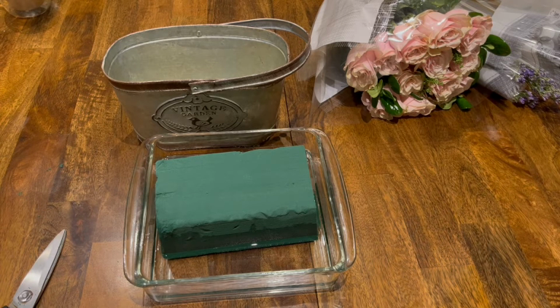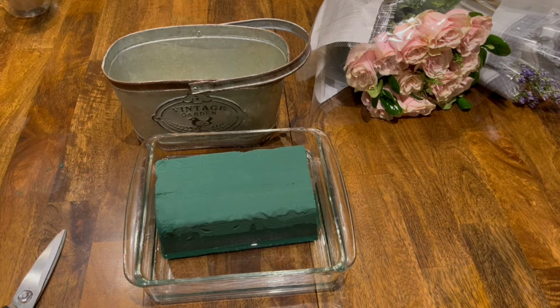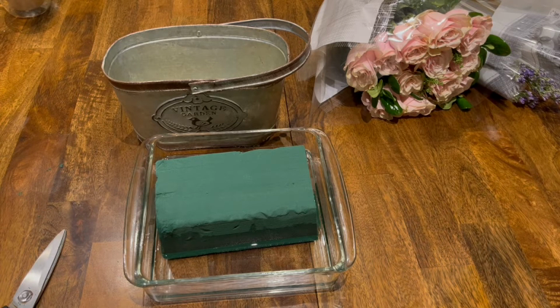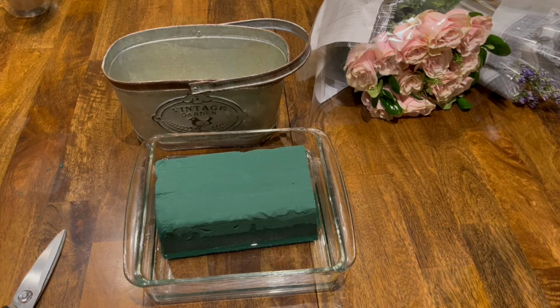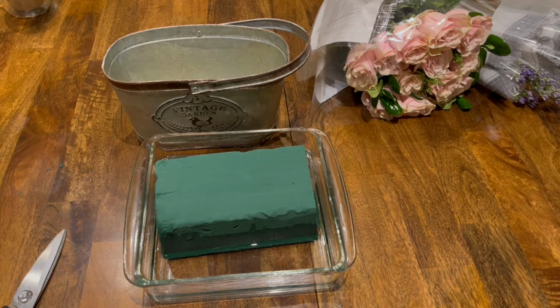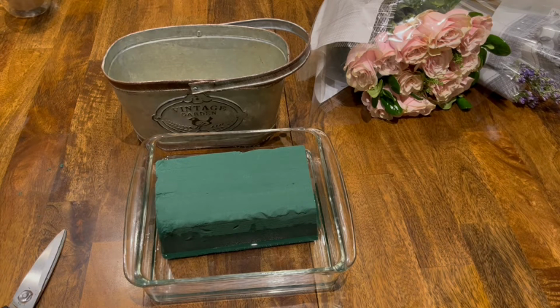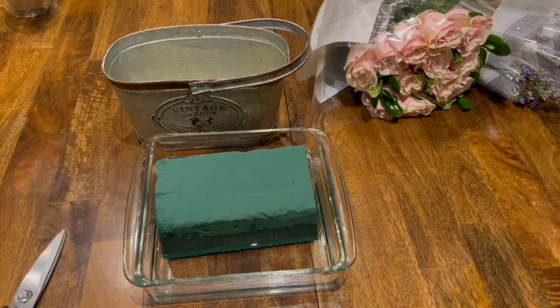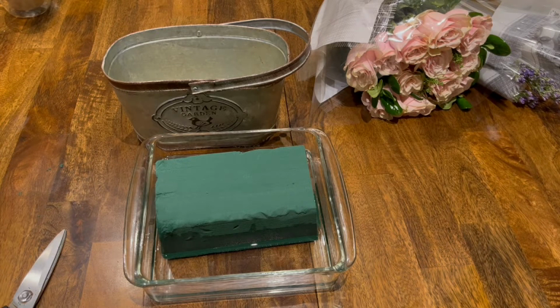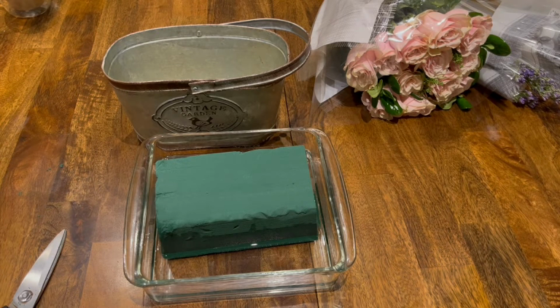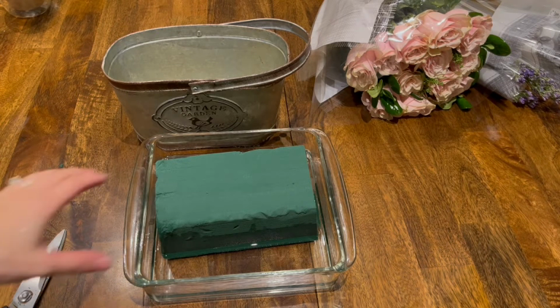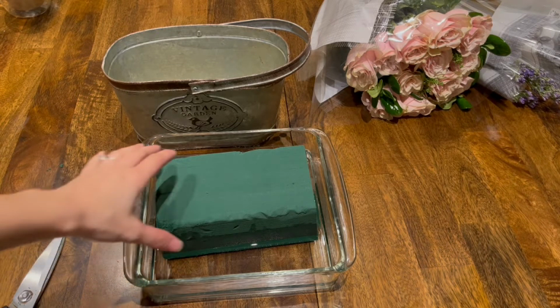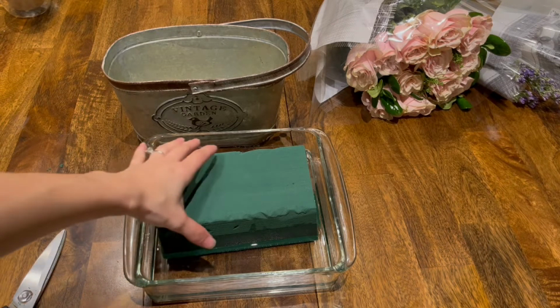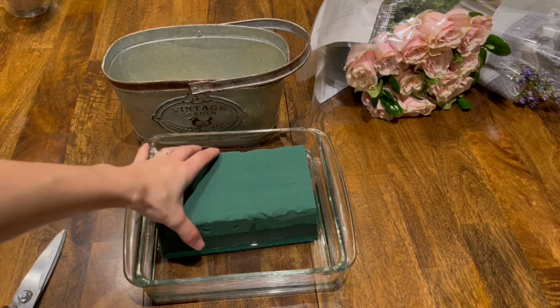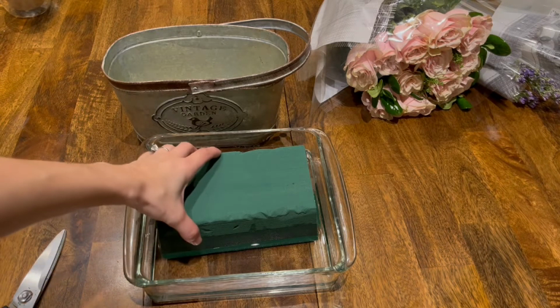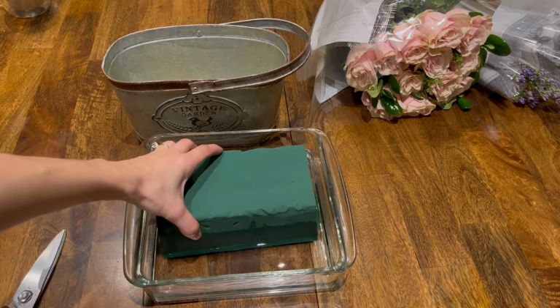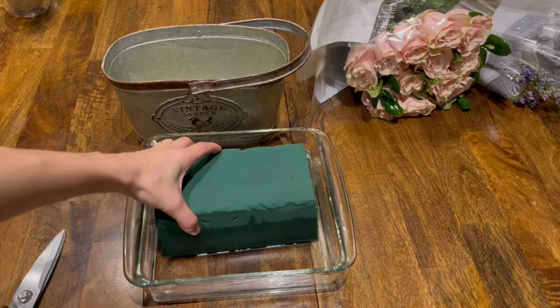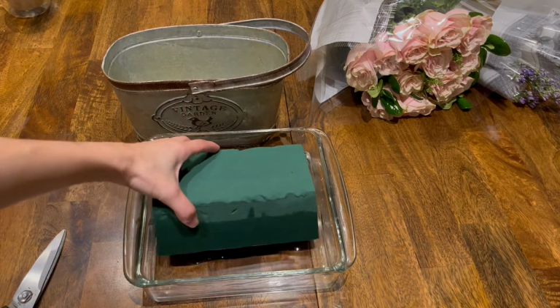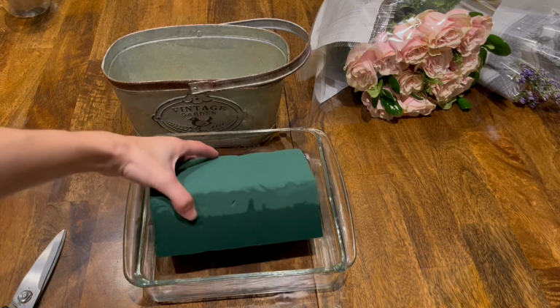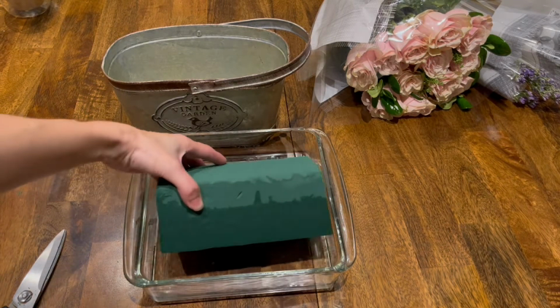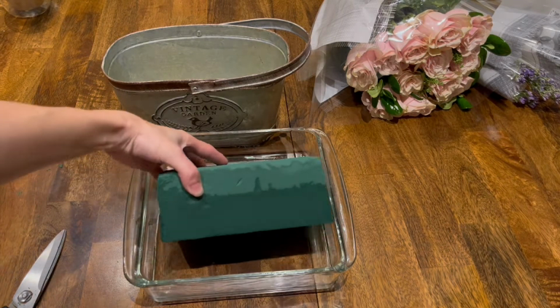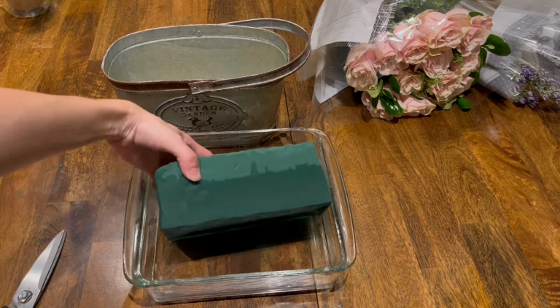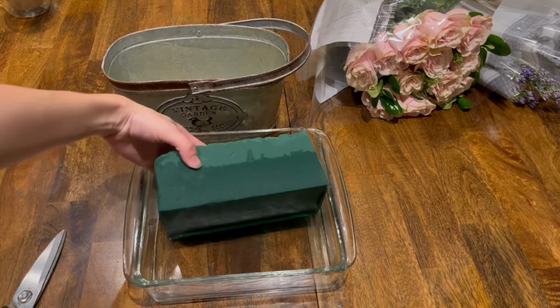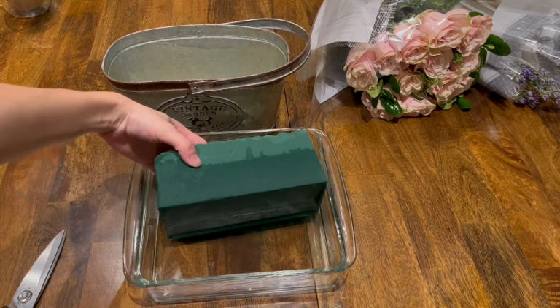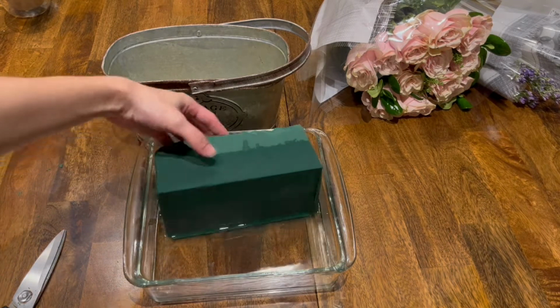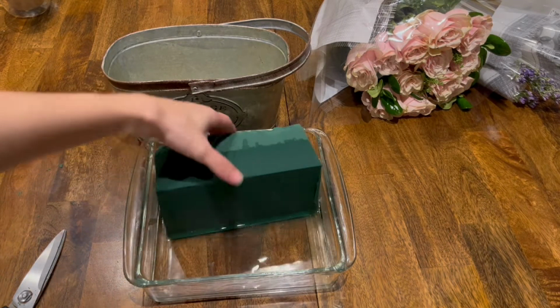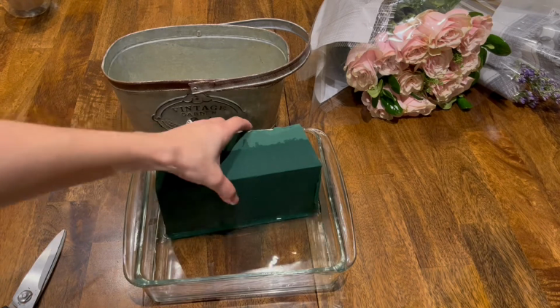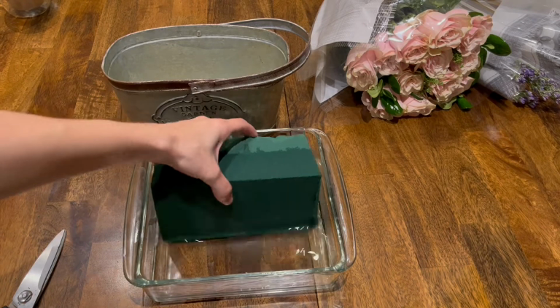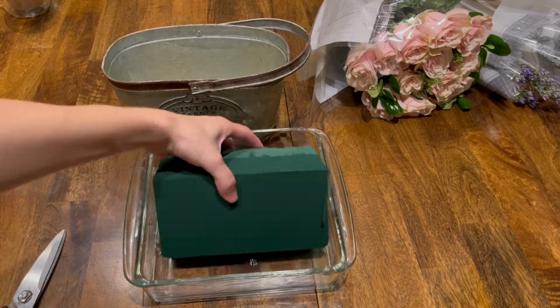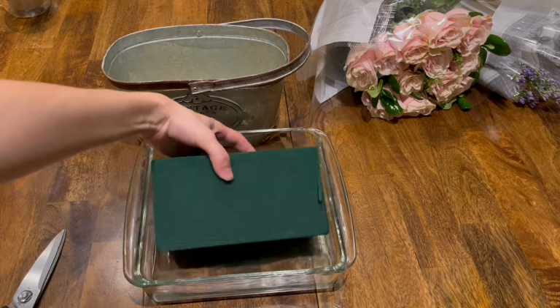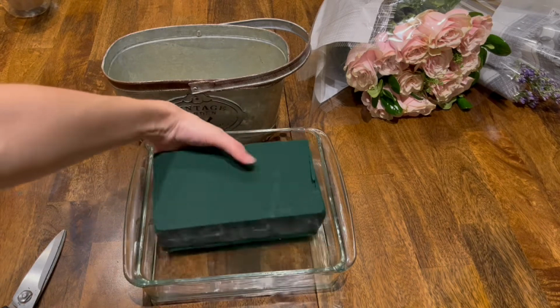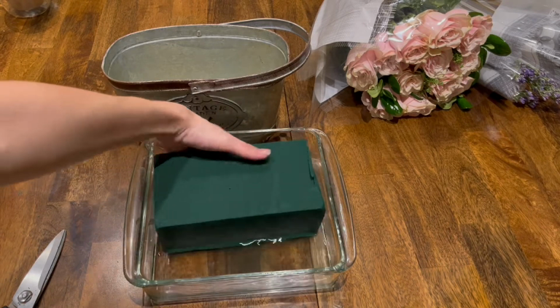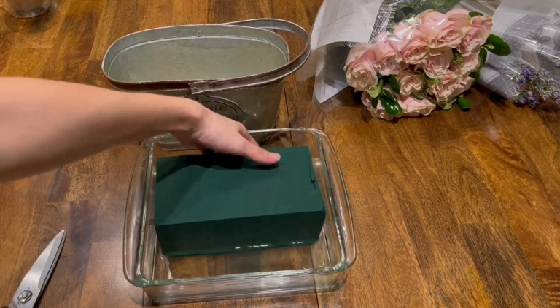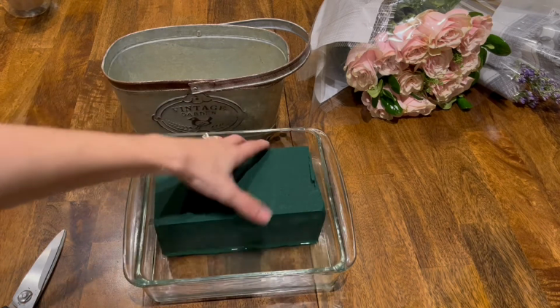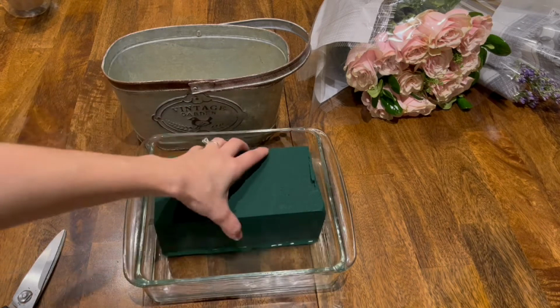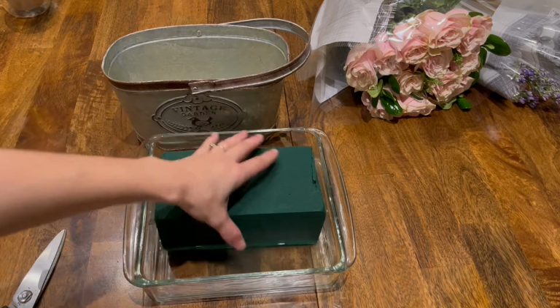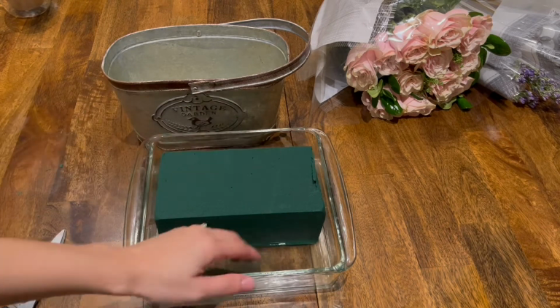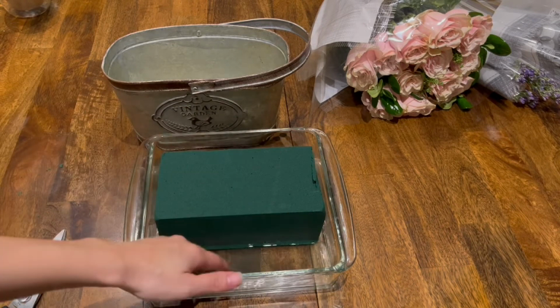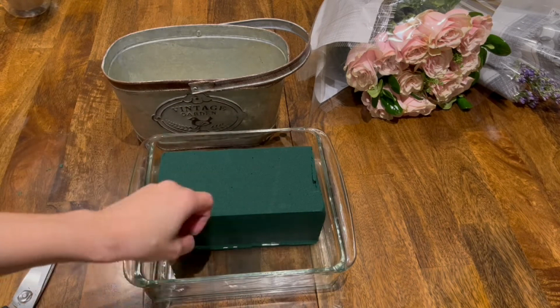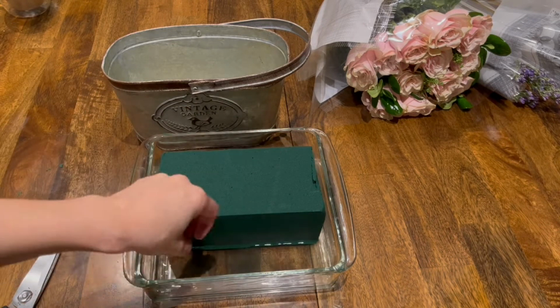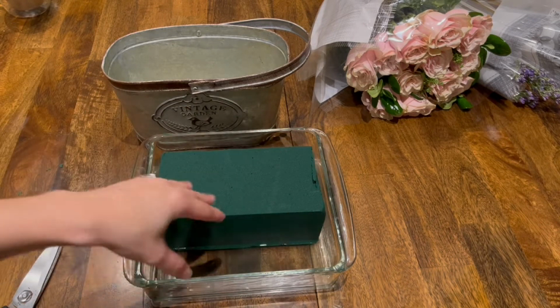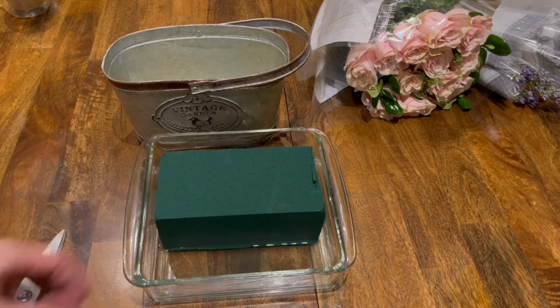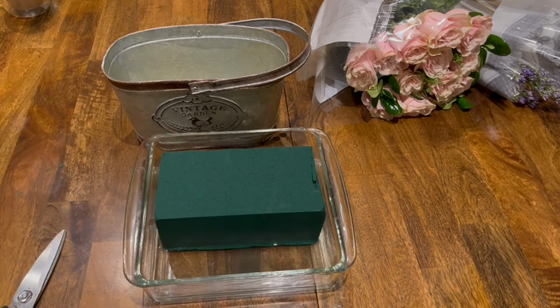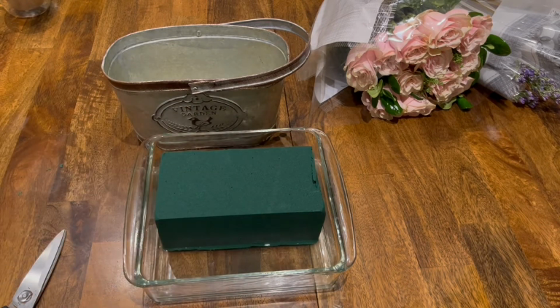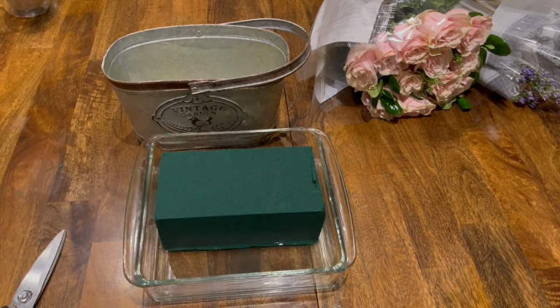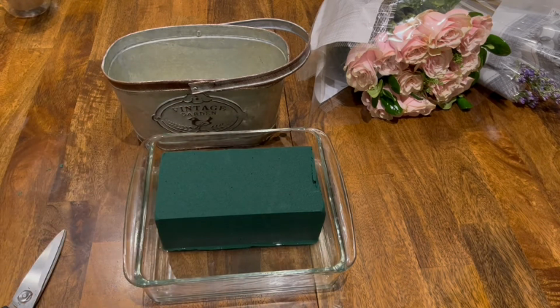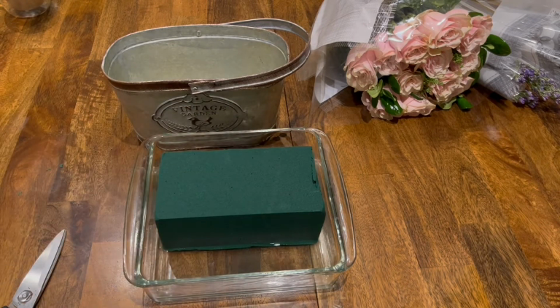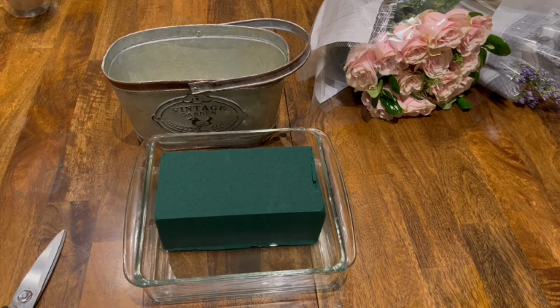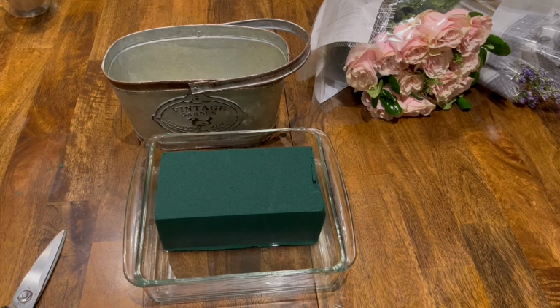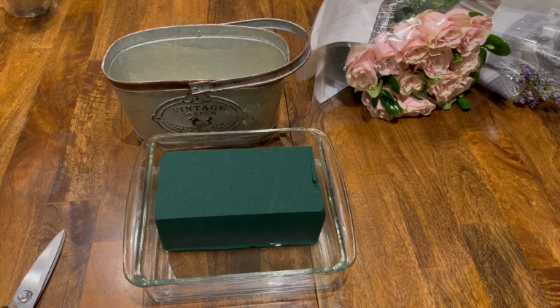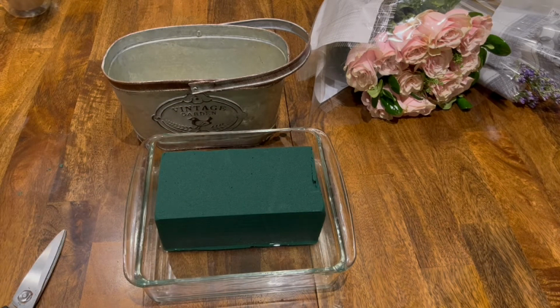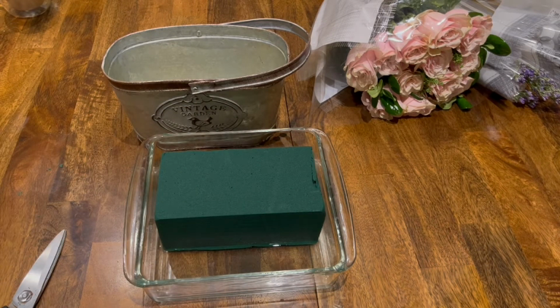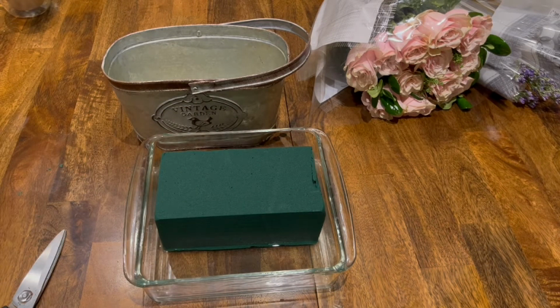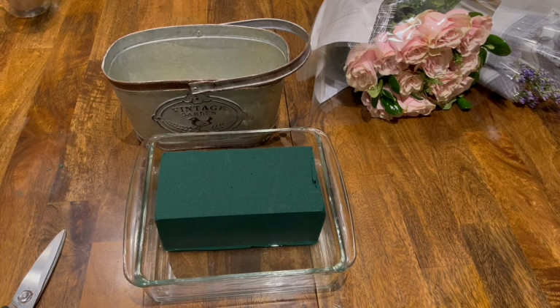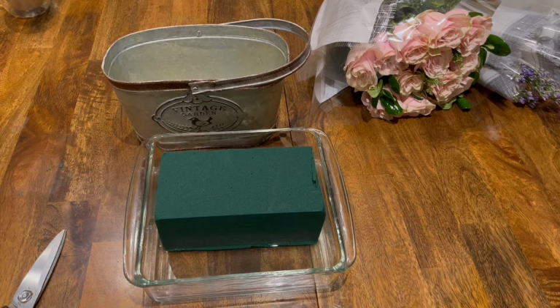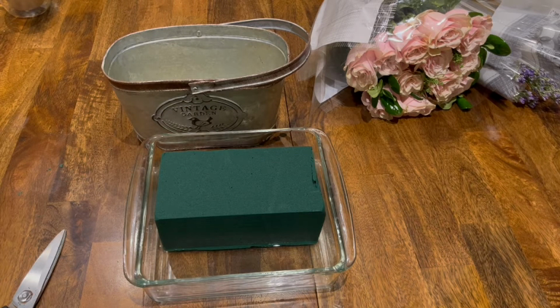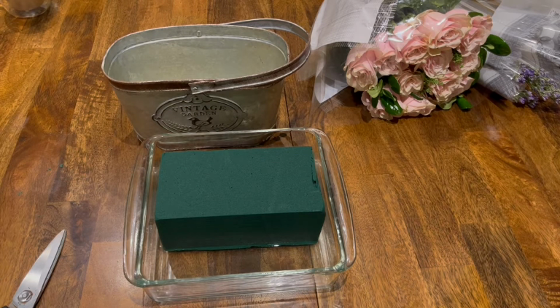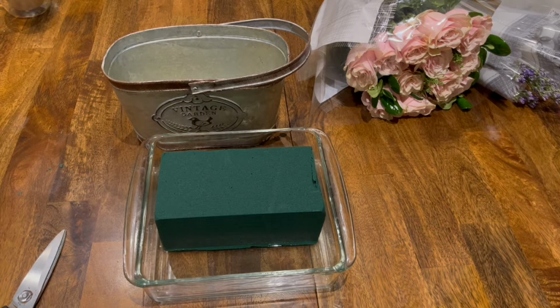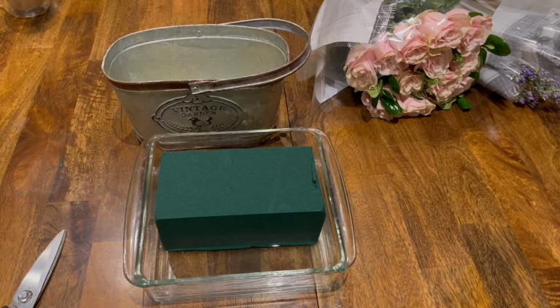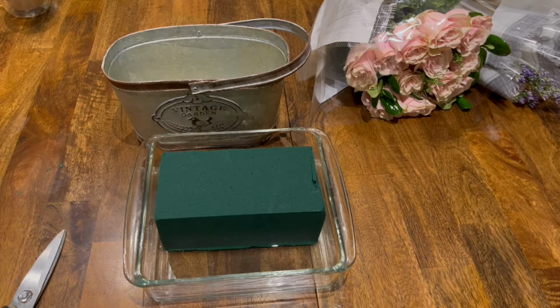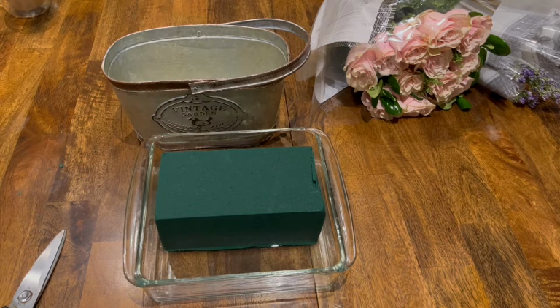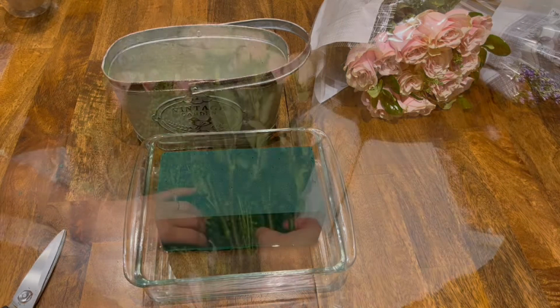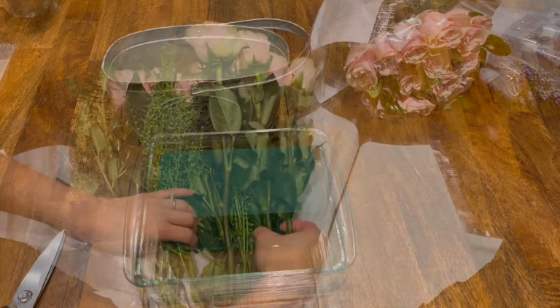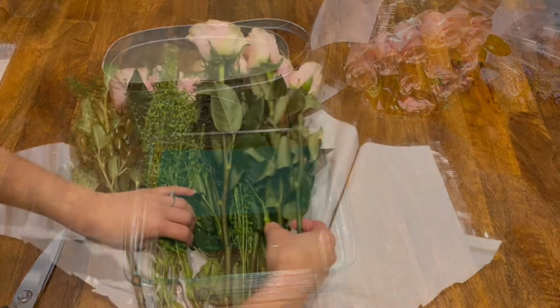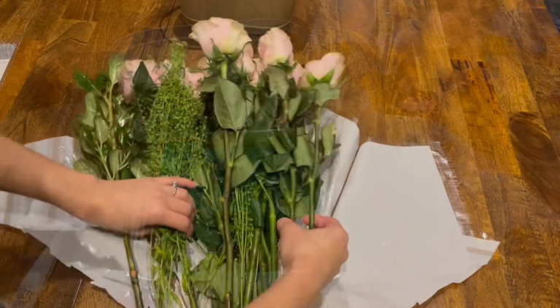I like using this foam because the flowers last about a week if not longer. Every now and then I just check with my finger and water it when it feels dry.